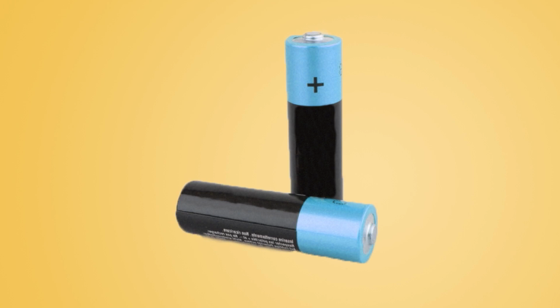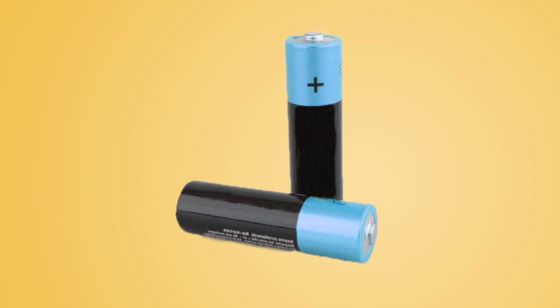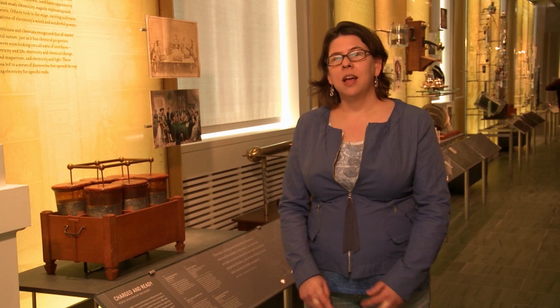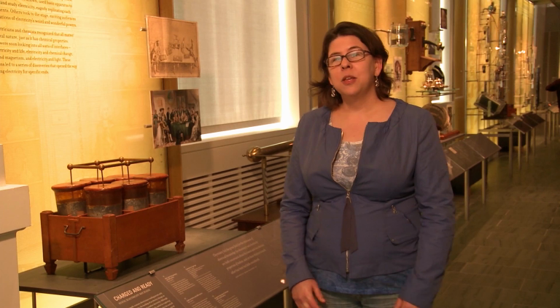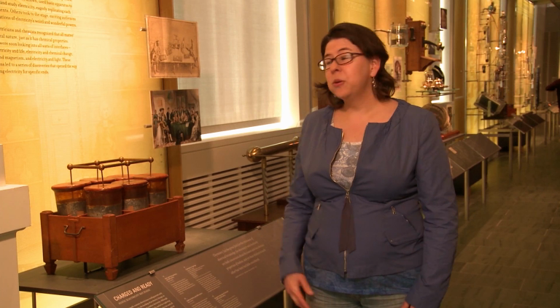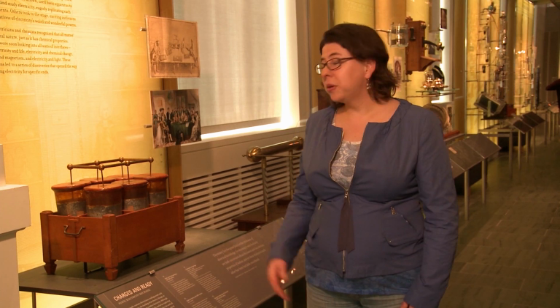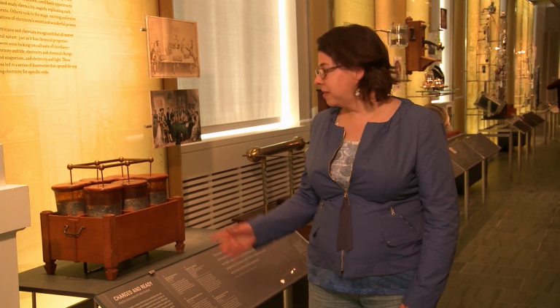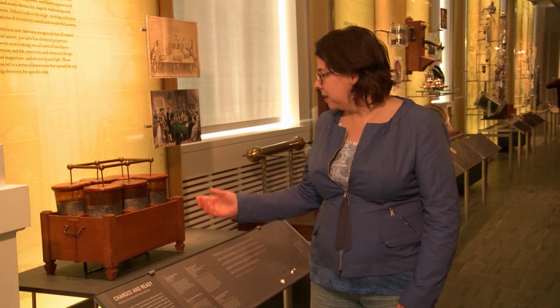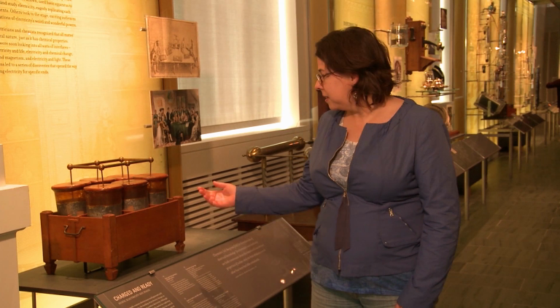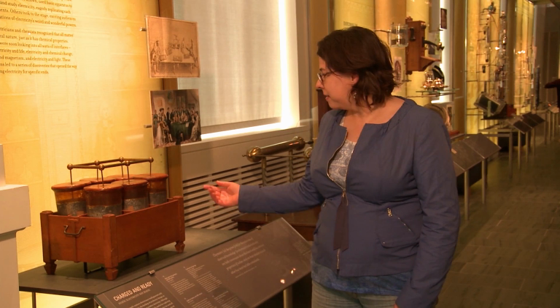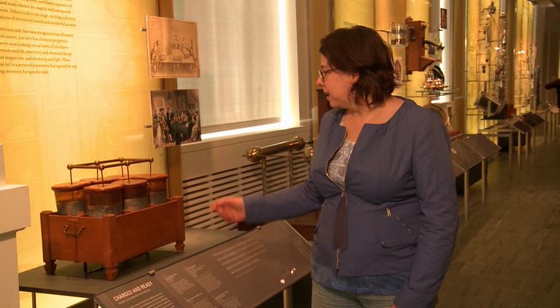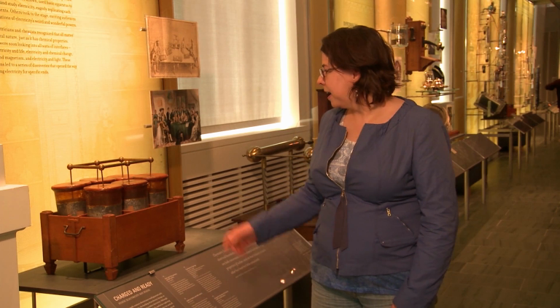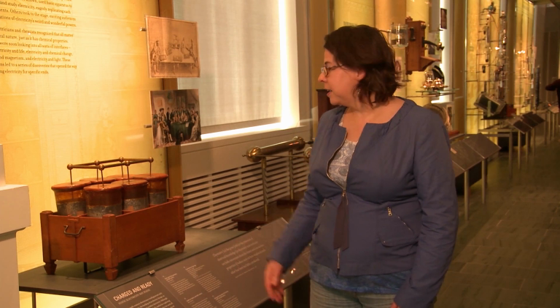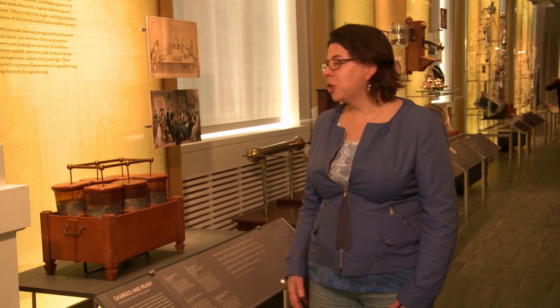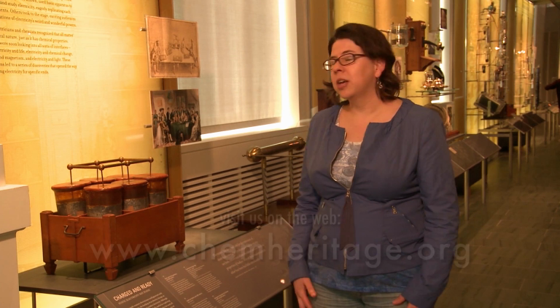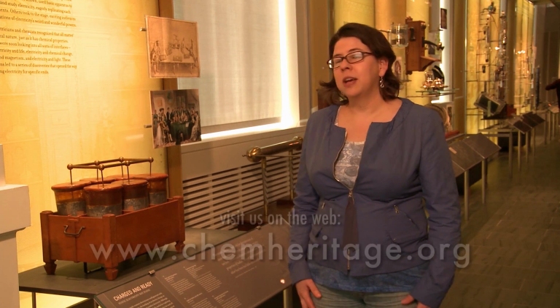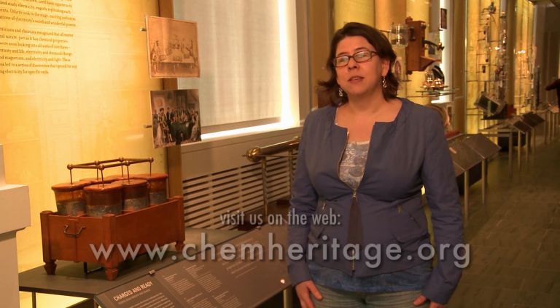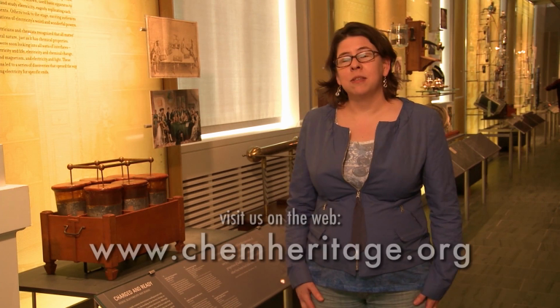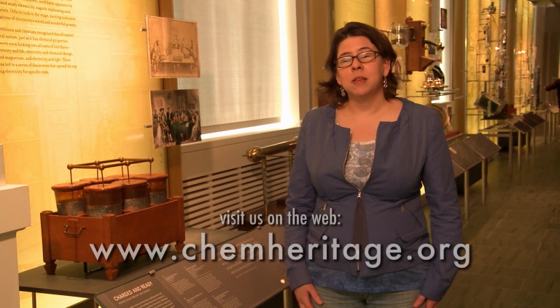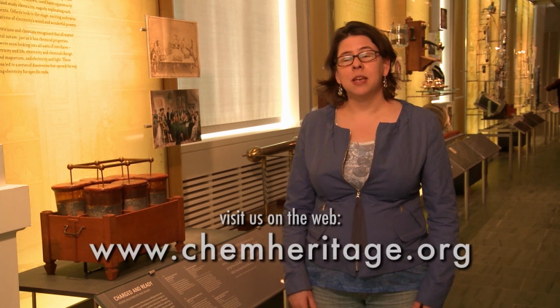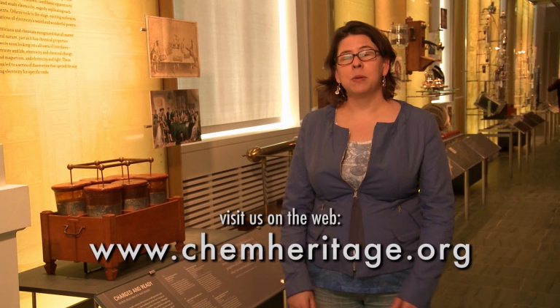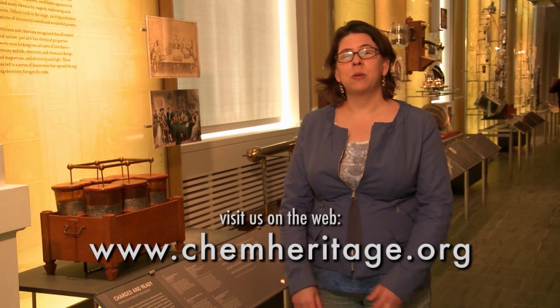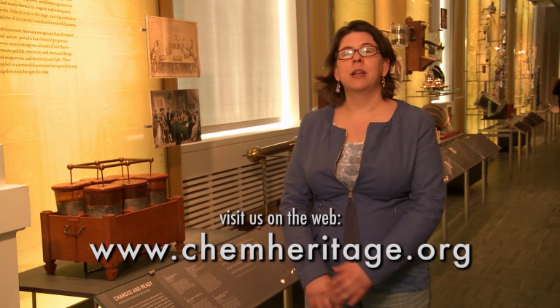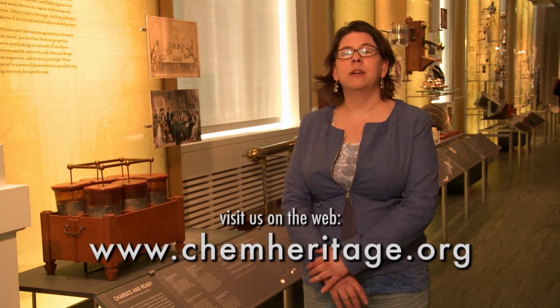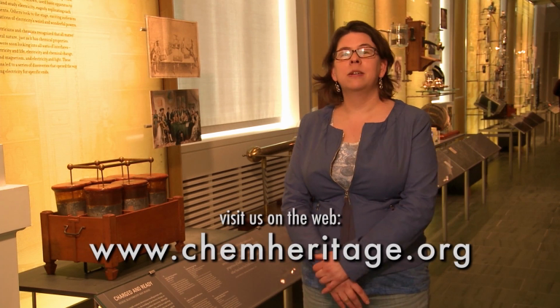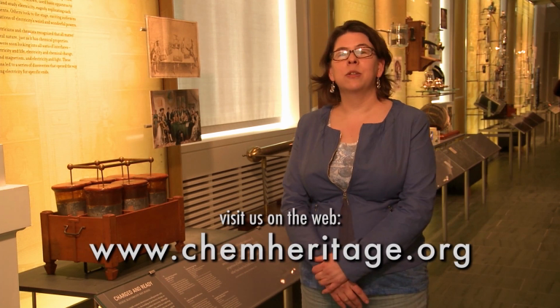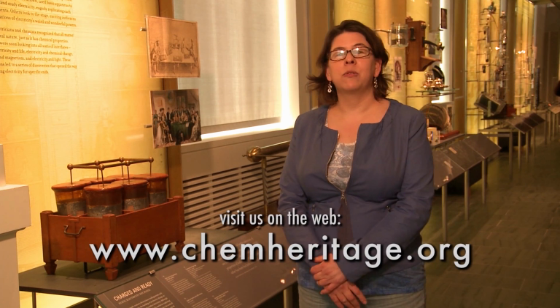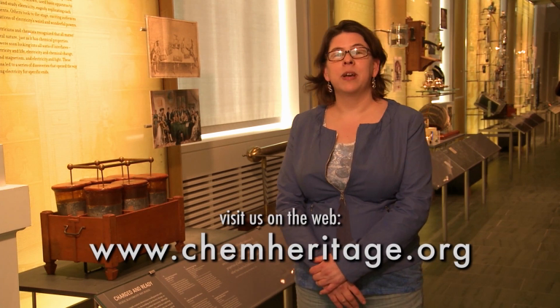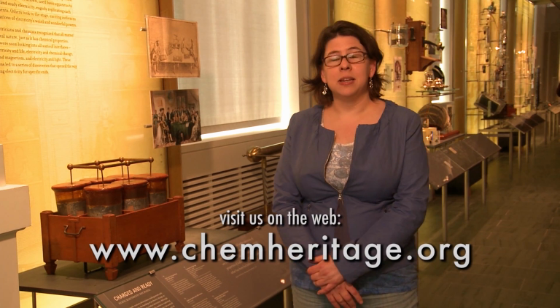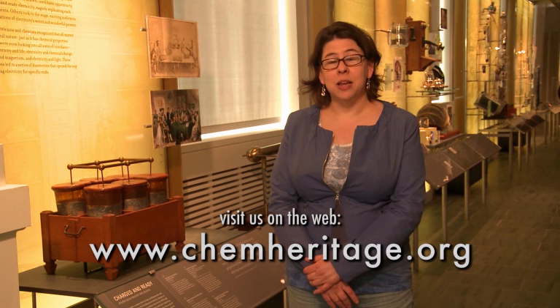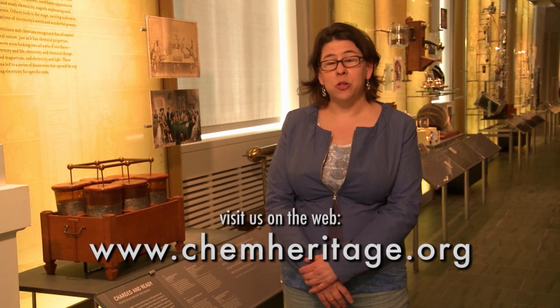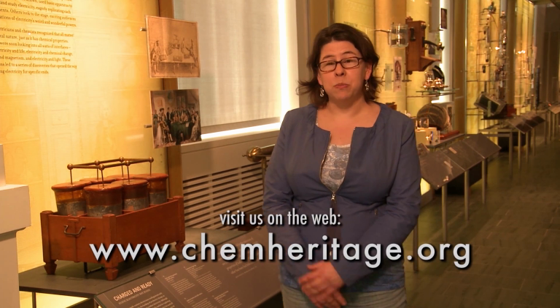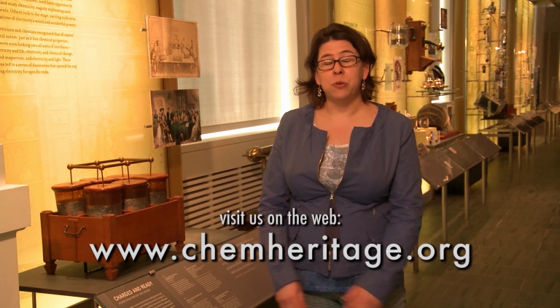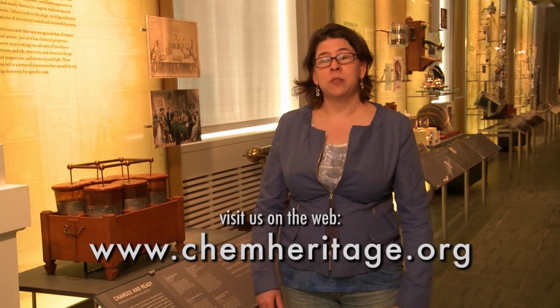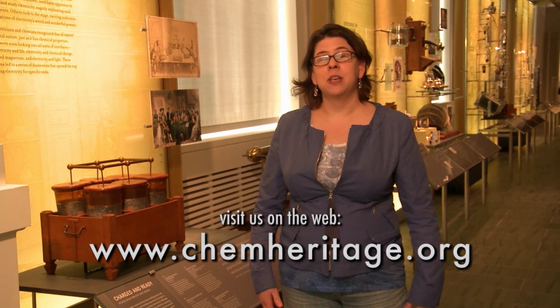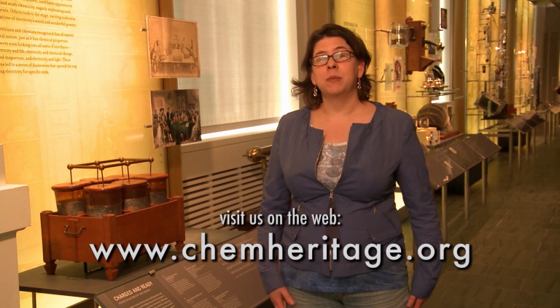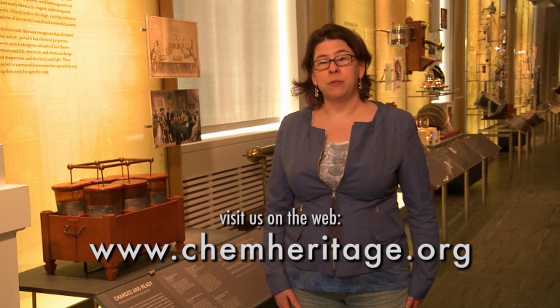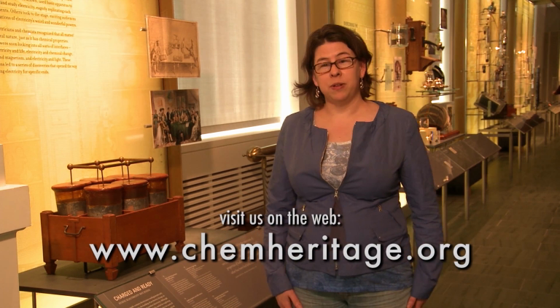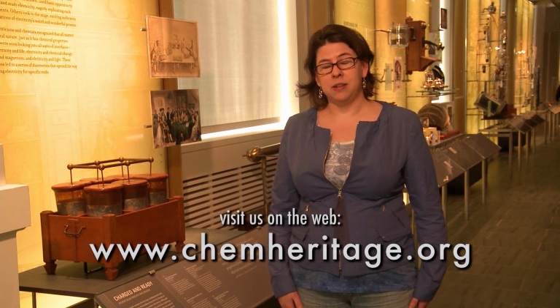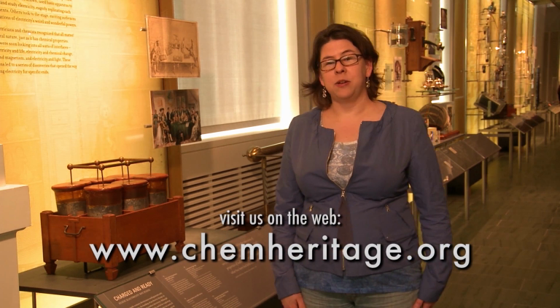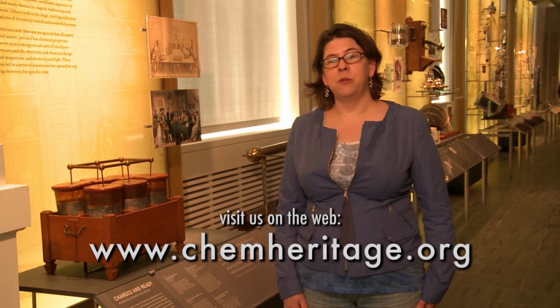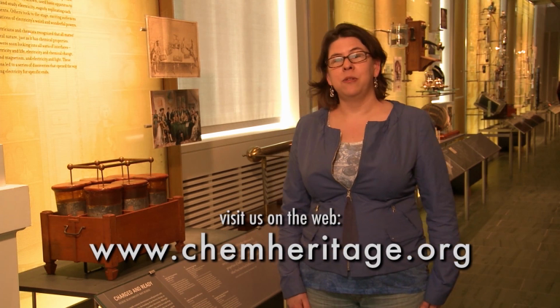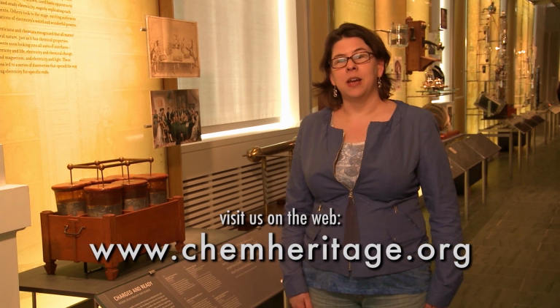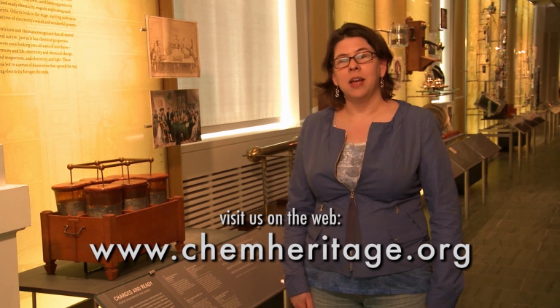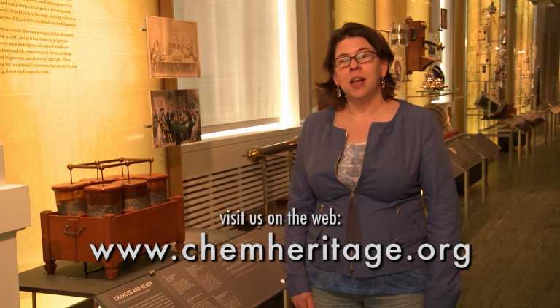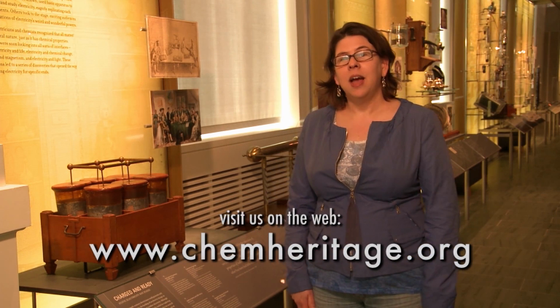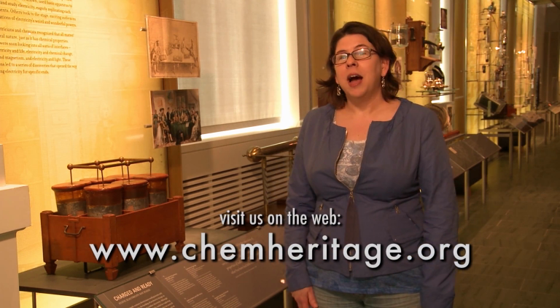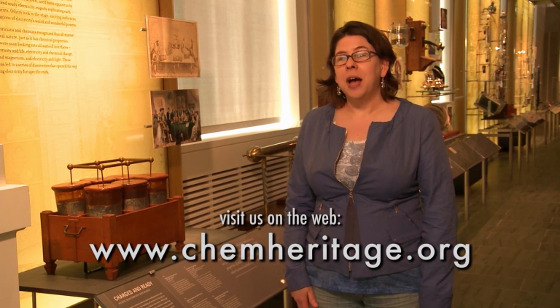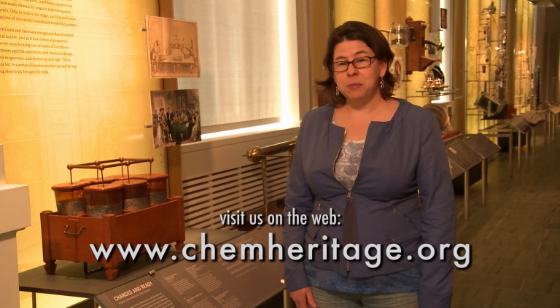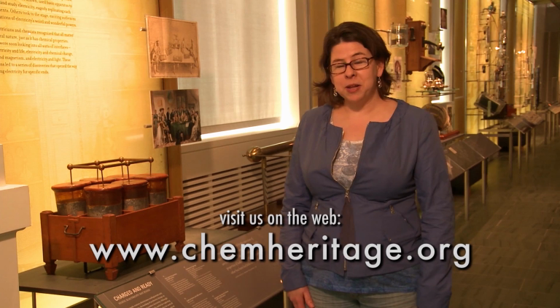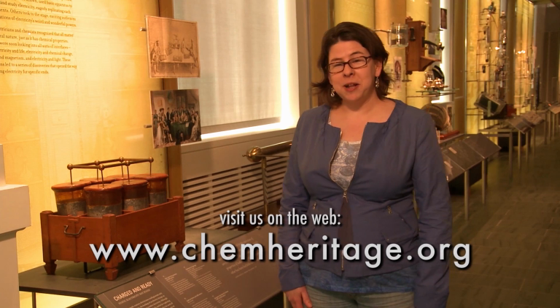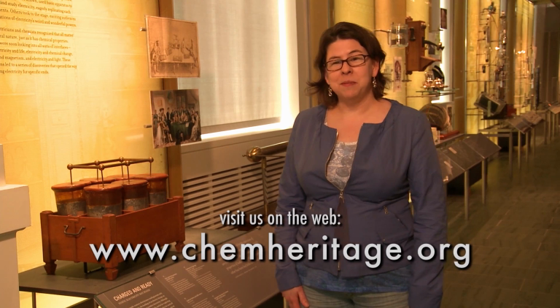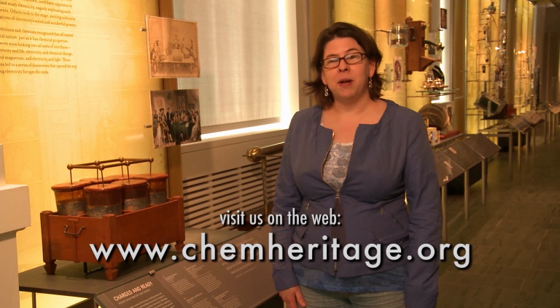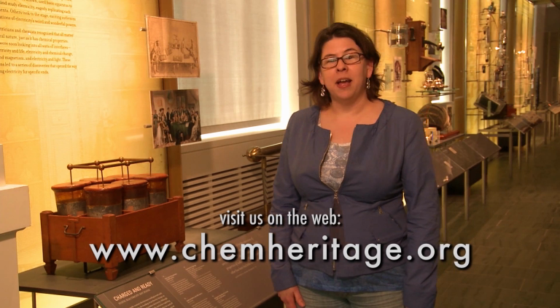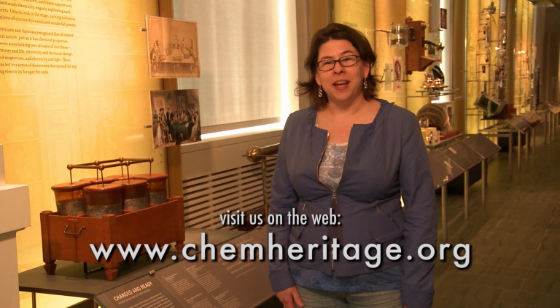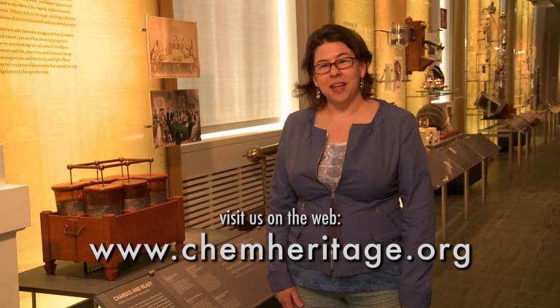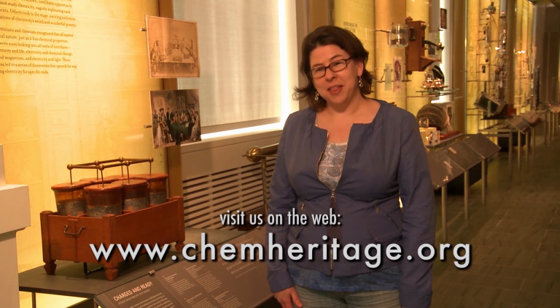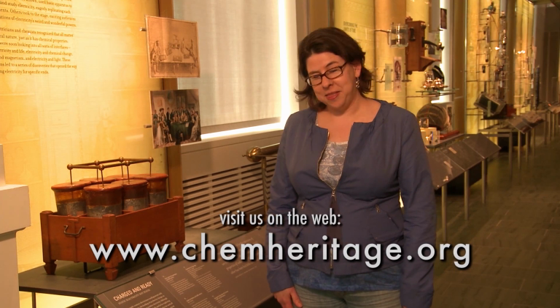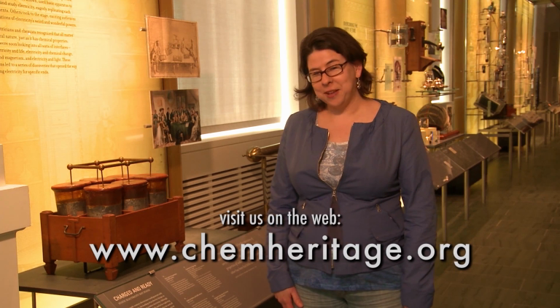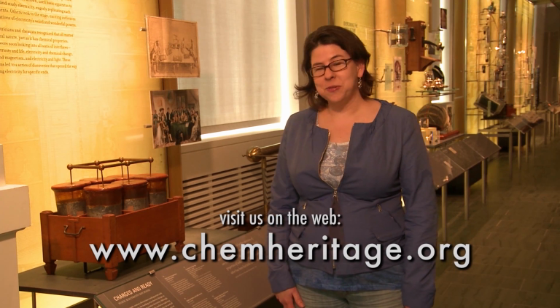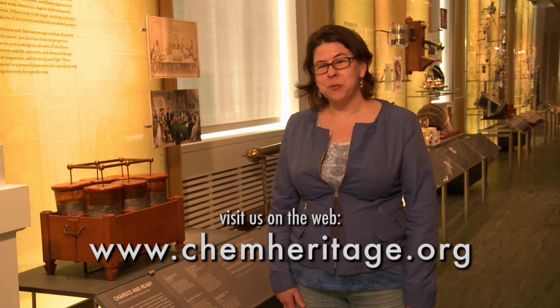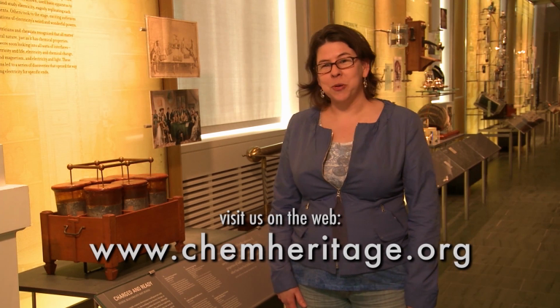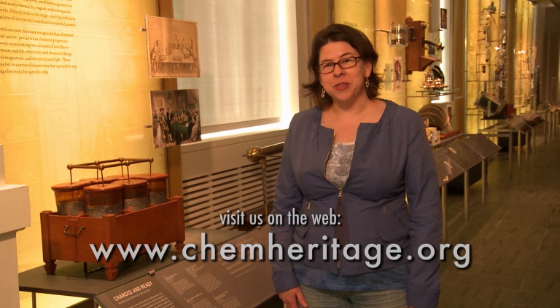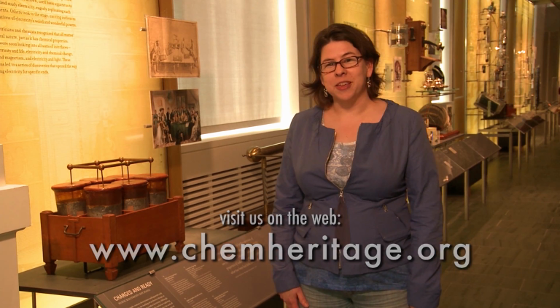You can see these Leiden jars at the Chemical Heritage Foundation Museum in Philadelphia. I'm Carl Meyer and thanks for watching.